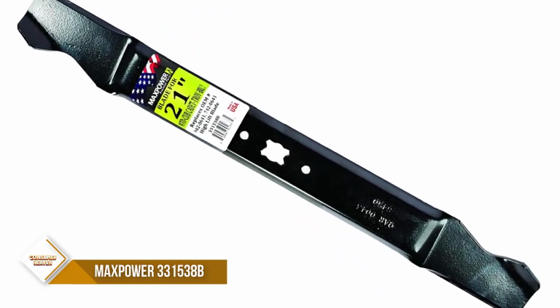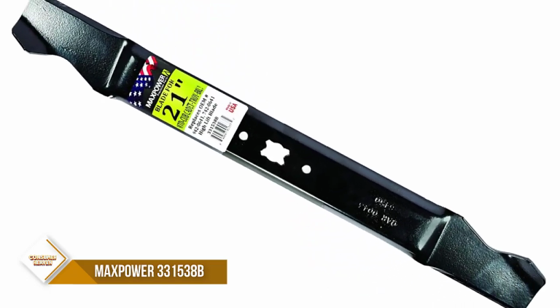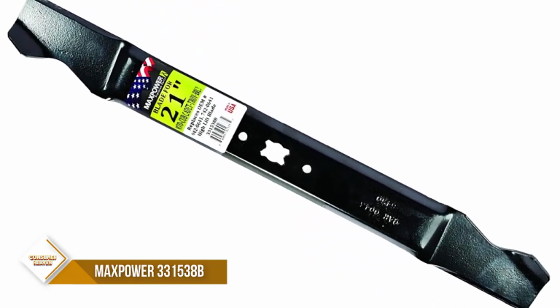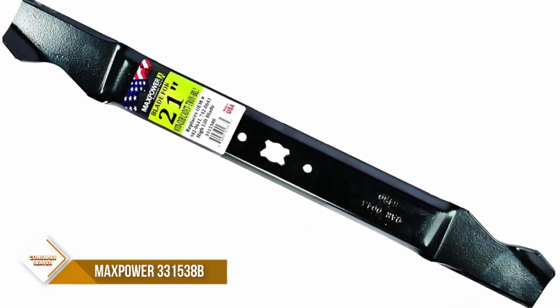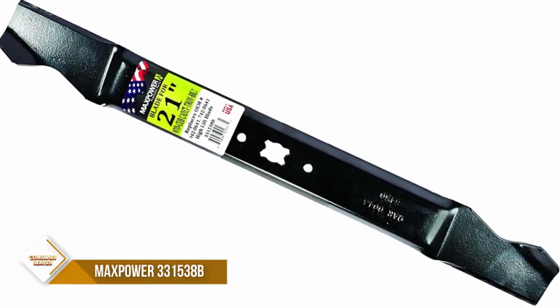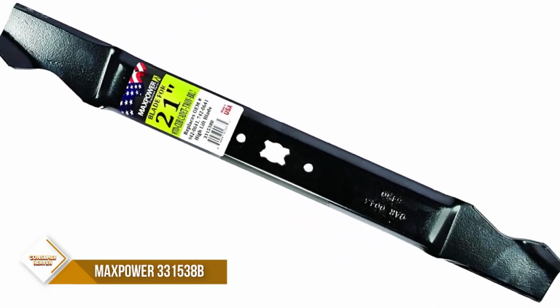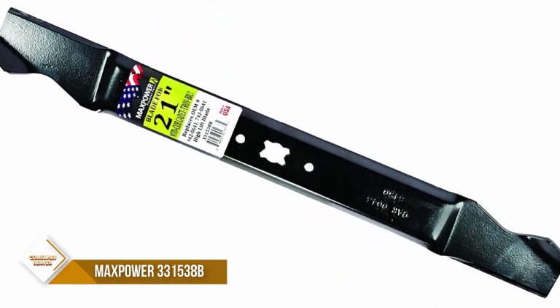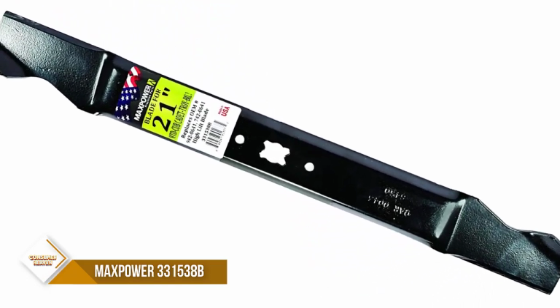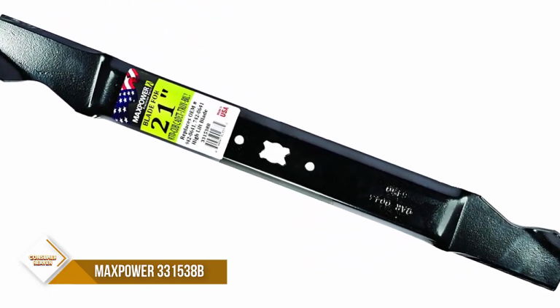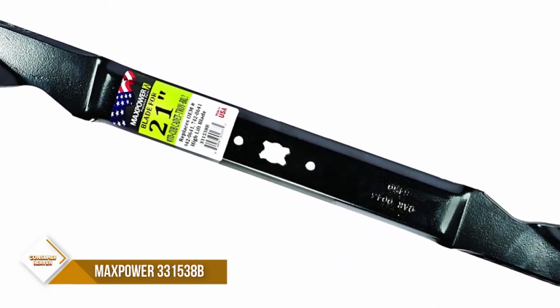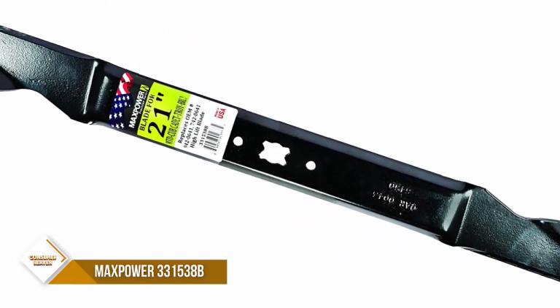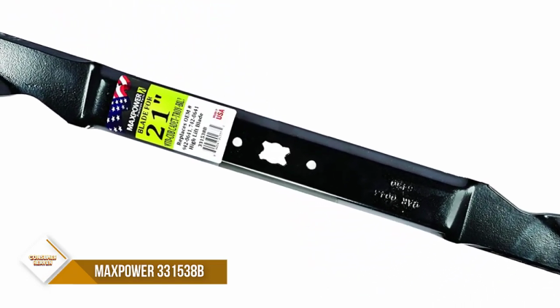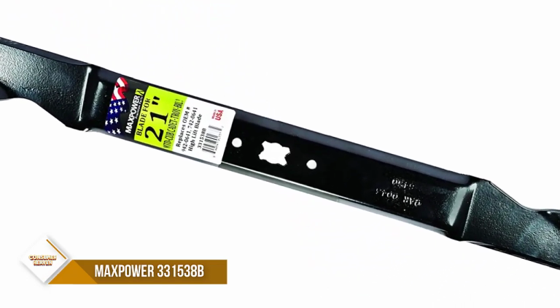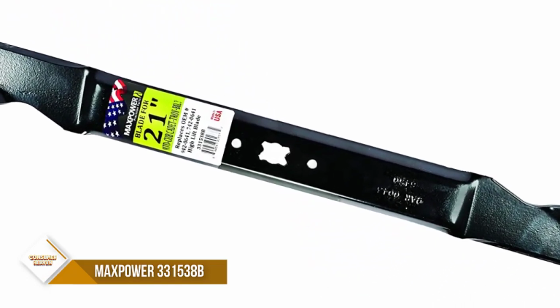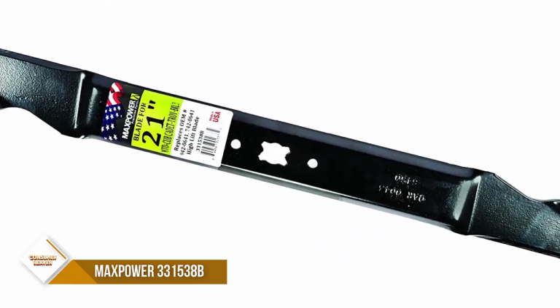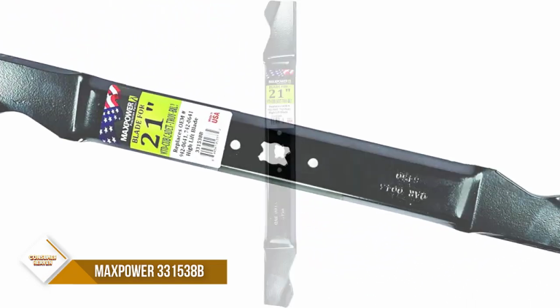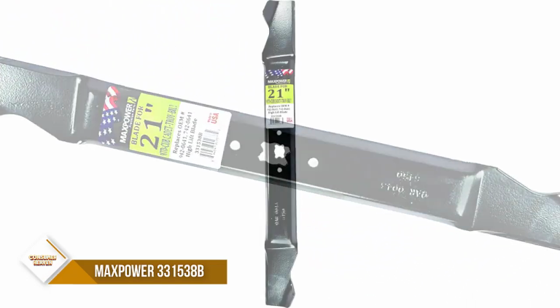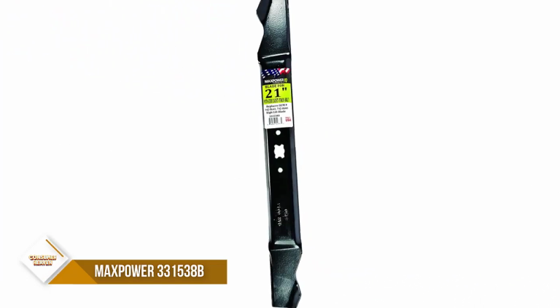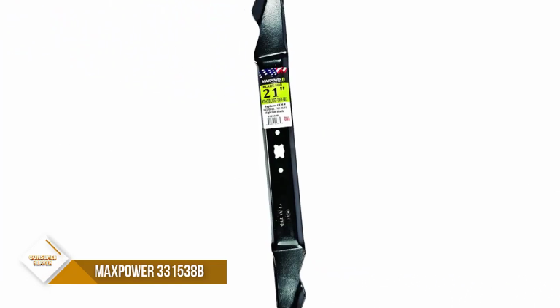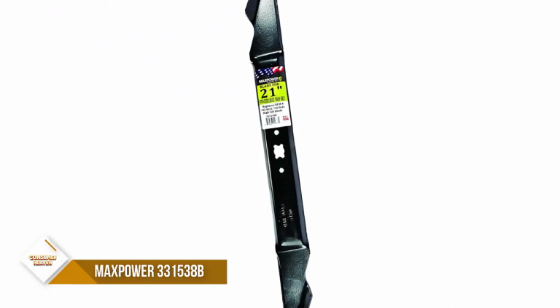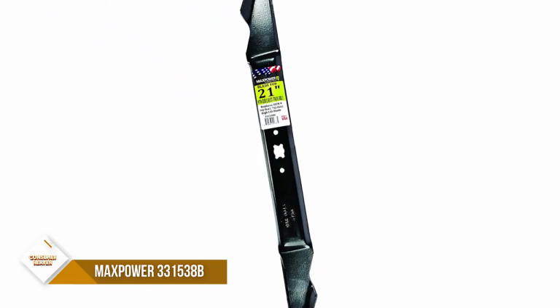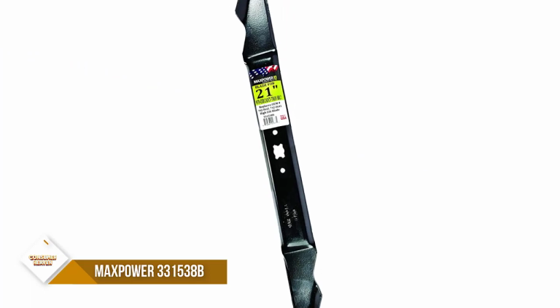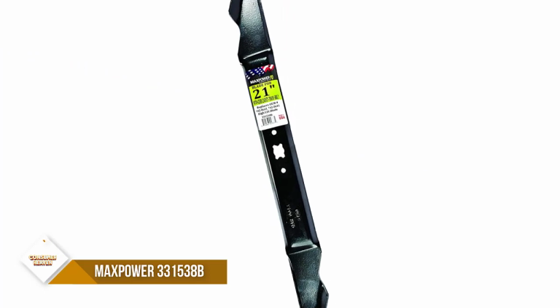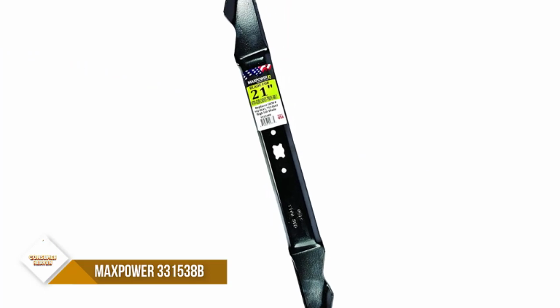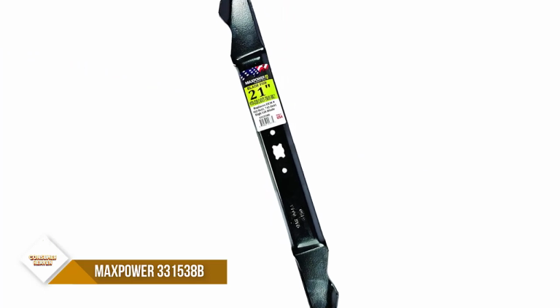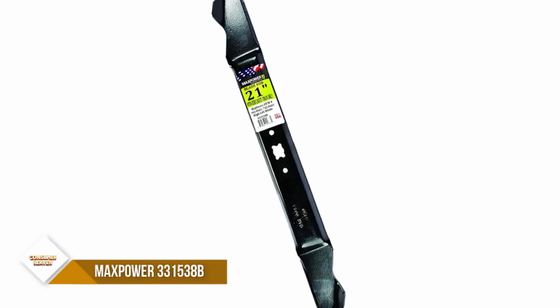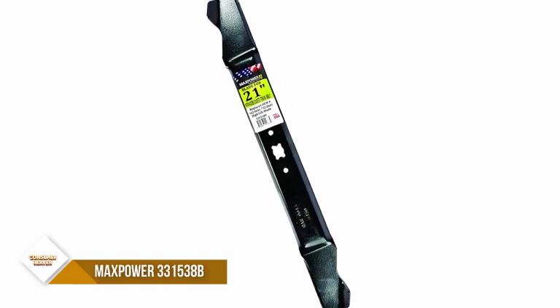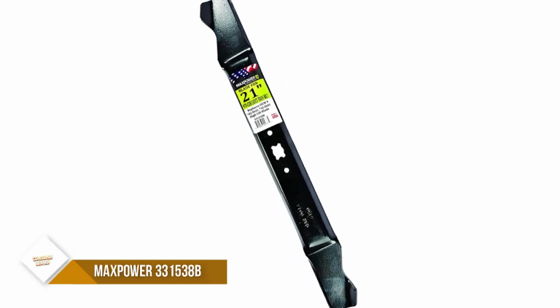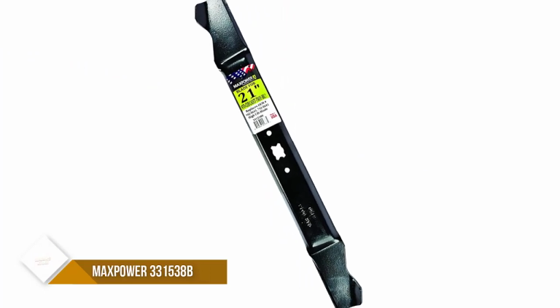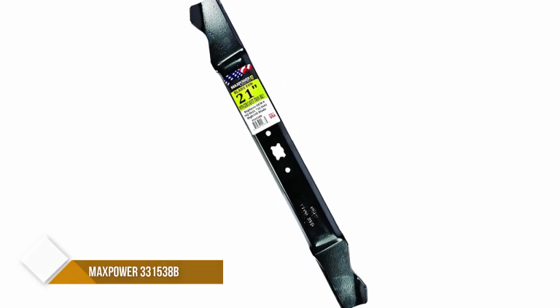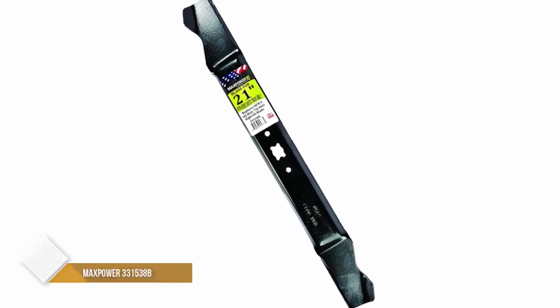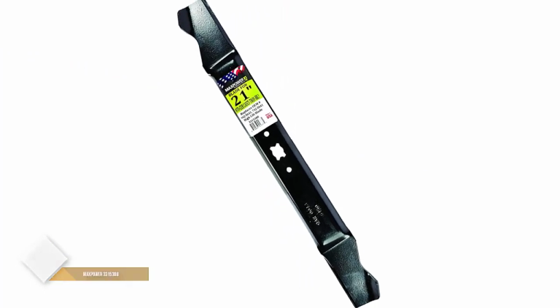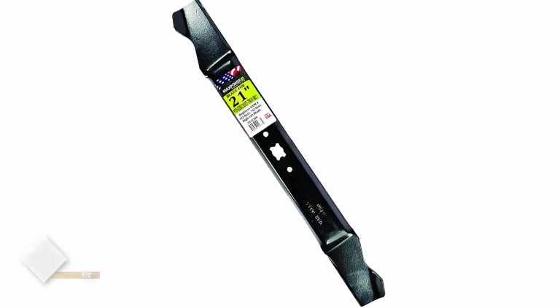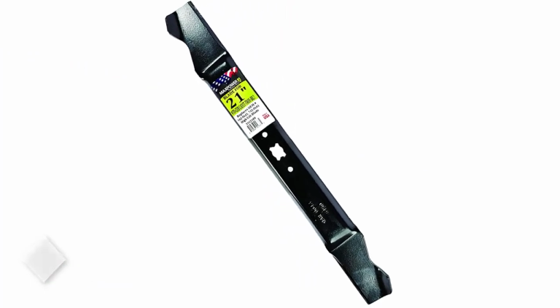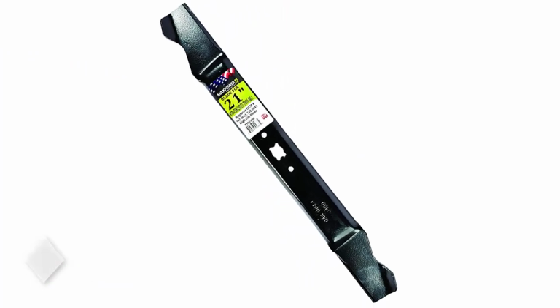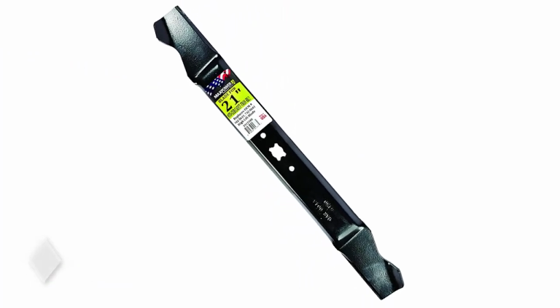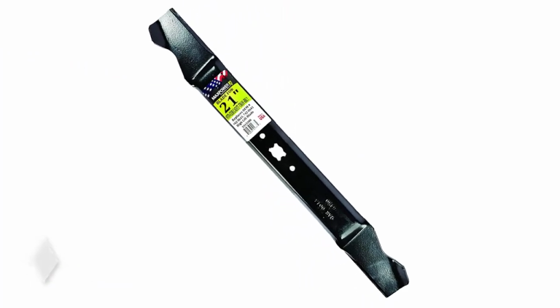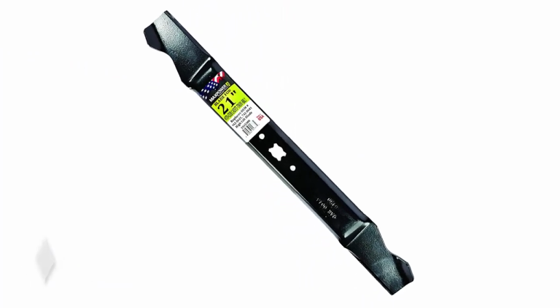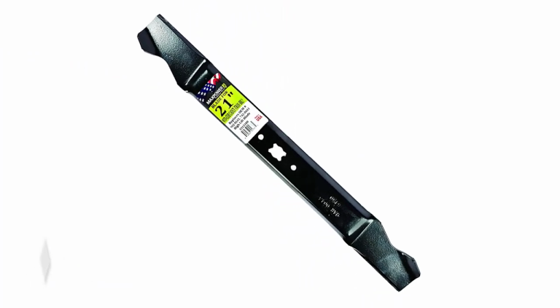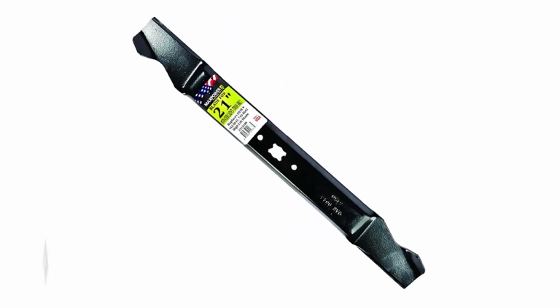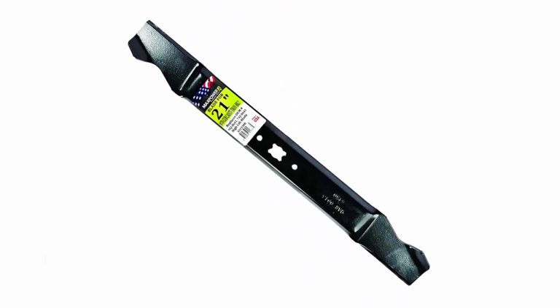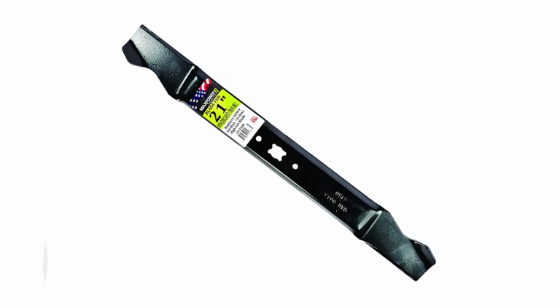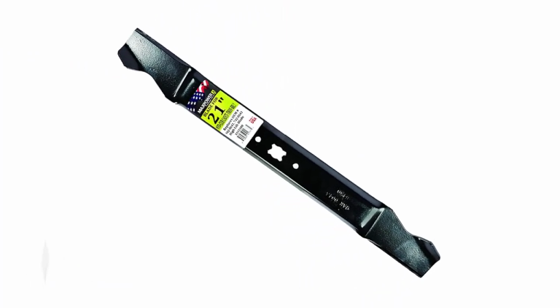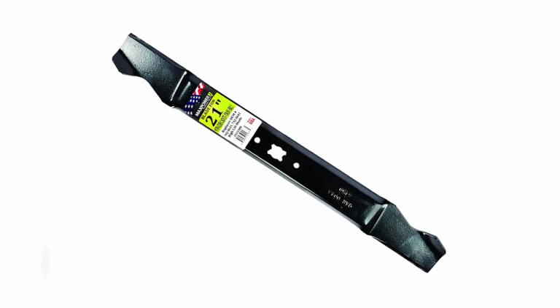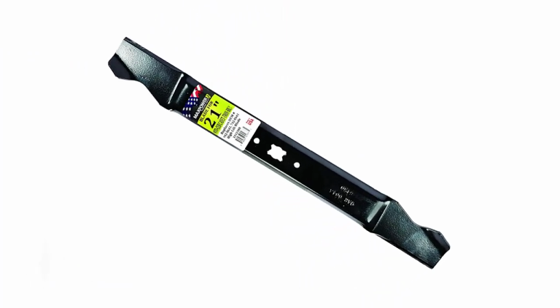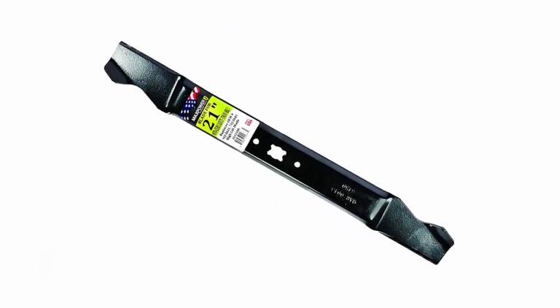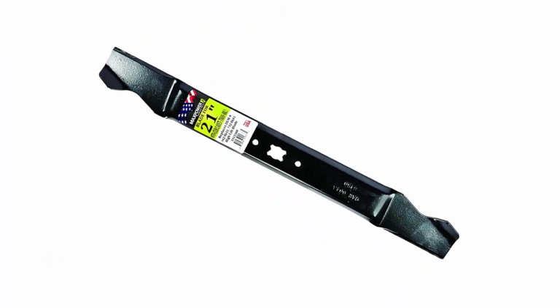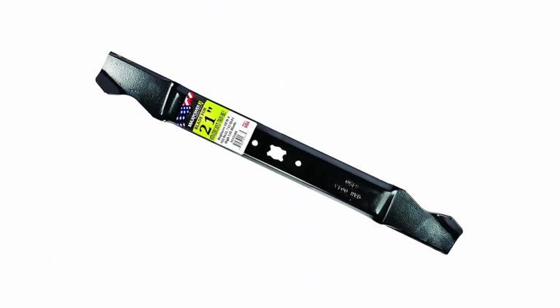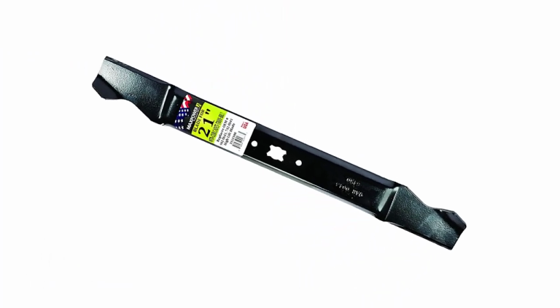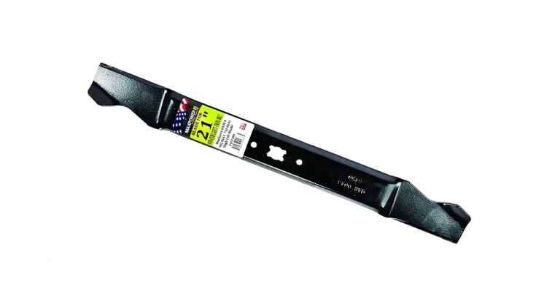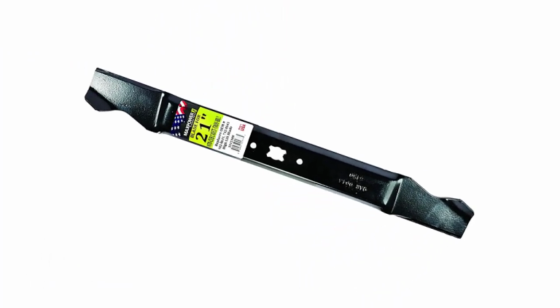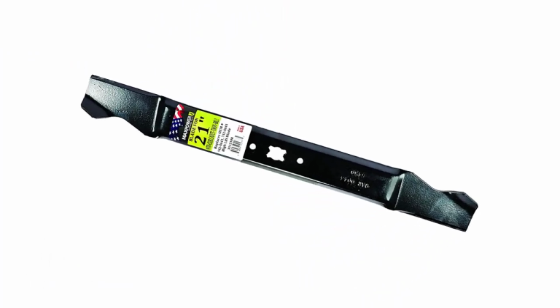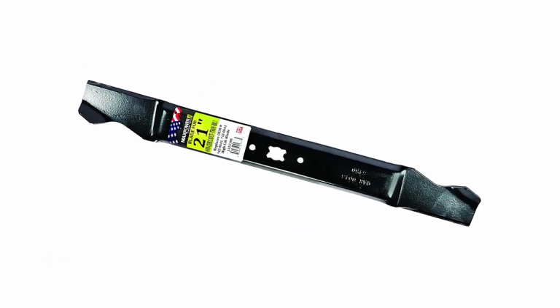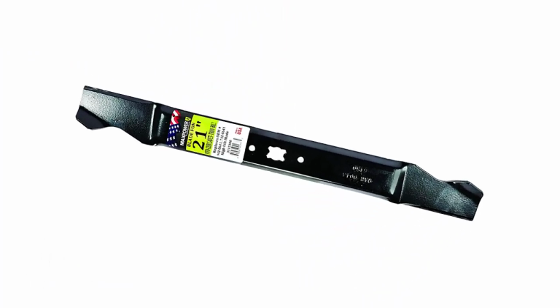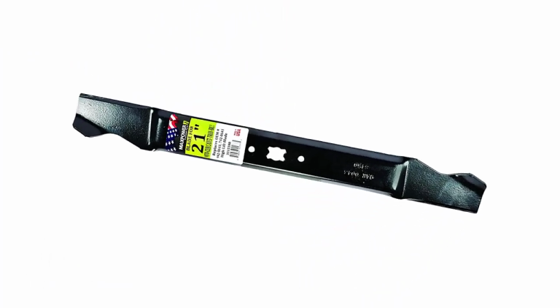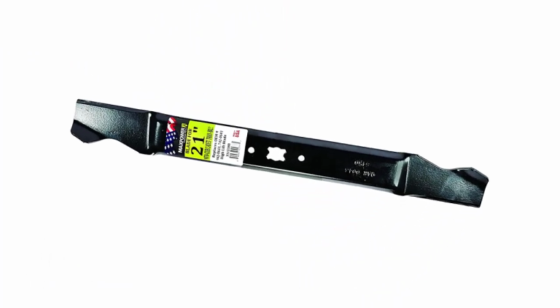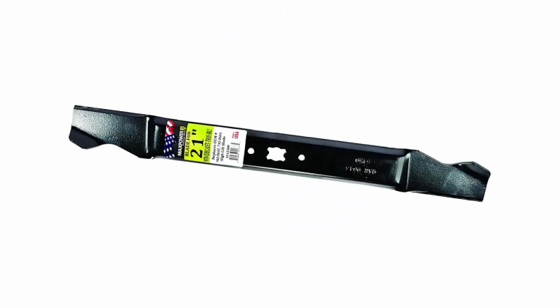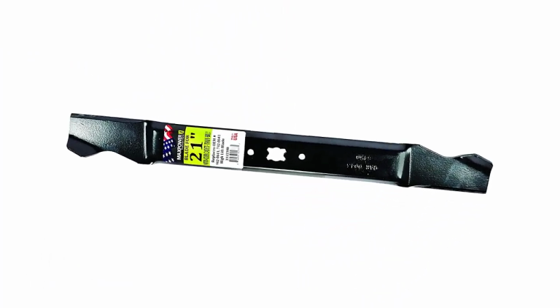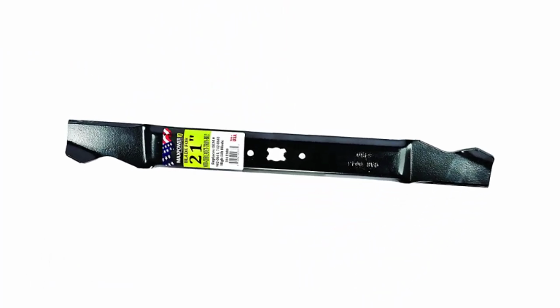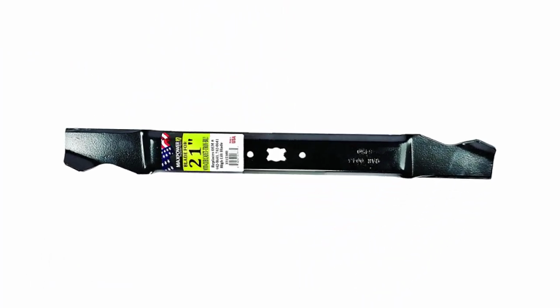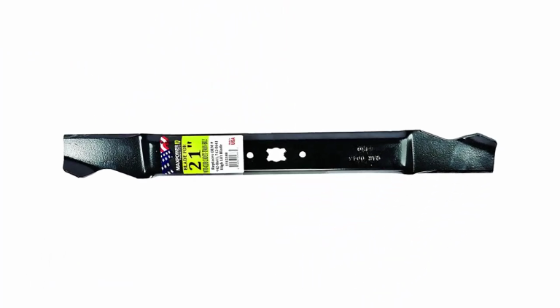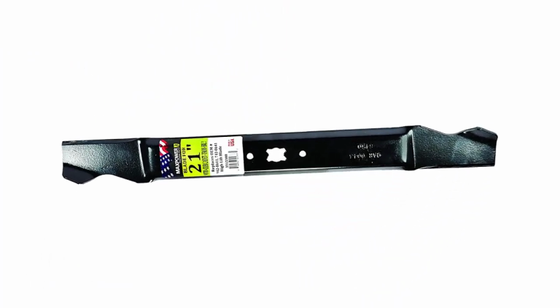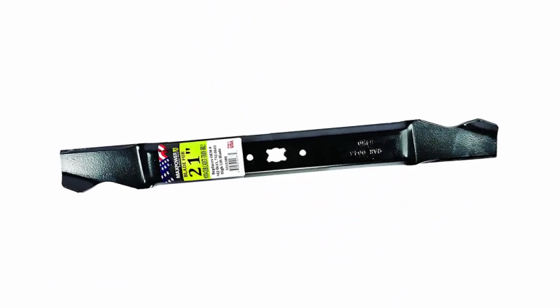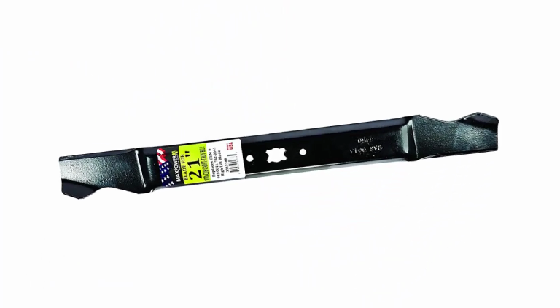It is manufactured to meet or exceed all OEM specifications. This blade is proudly made in the USA.